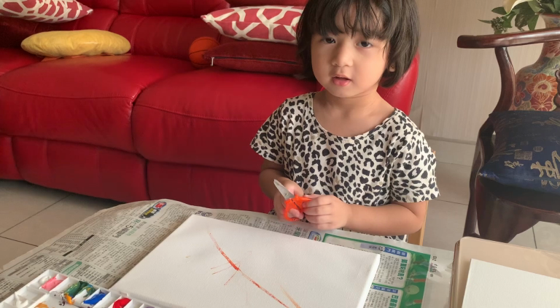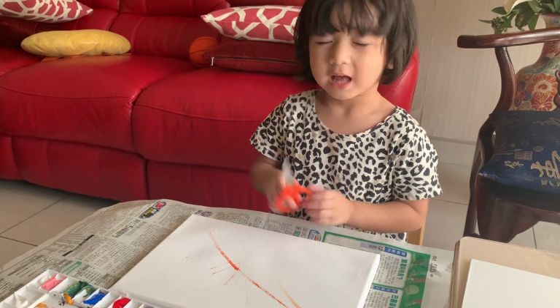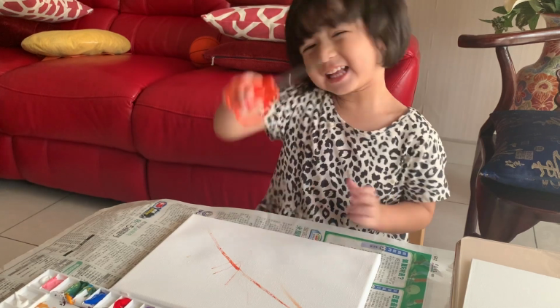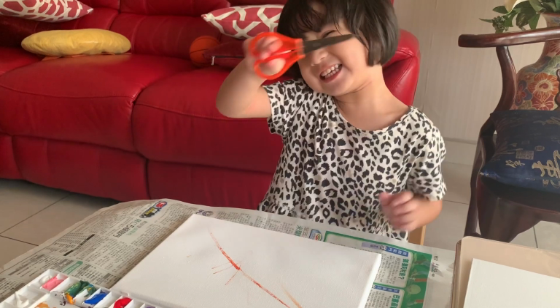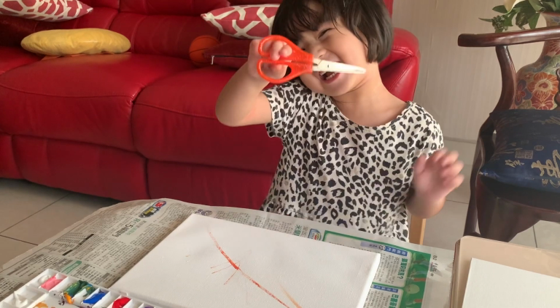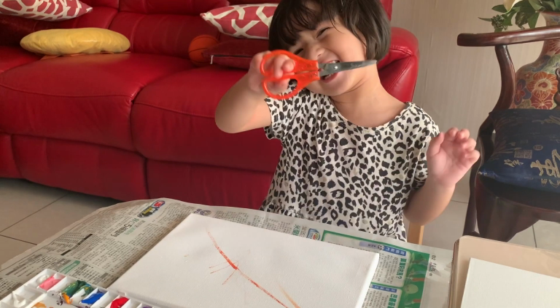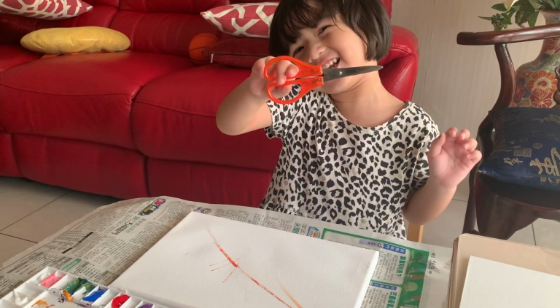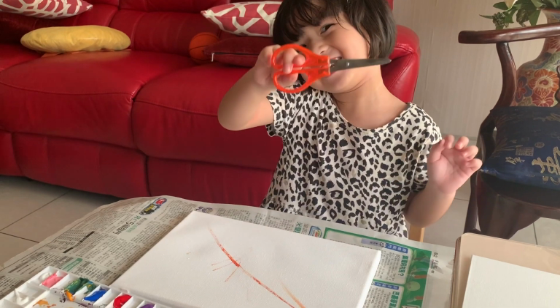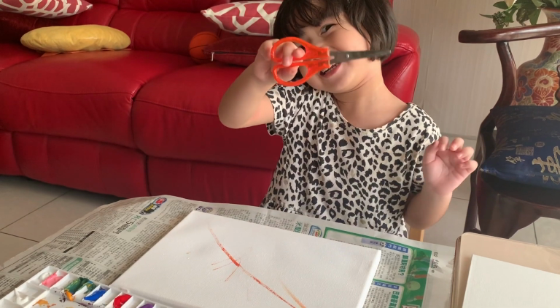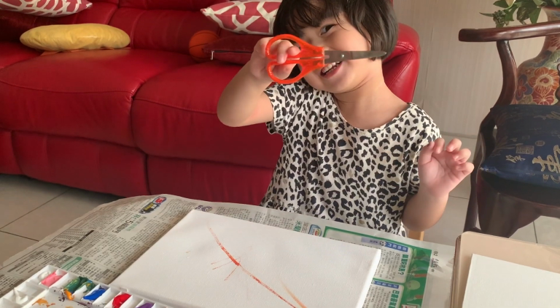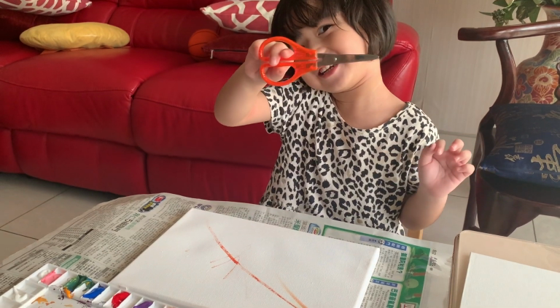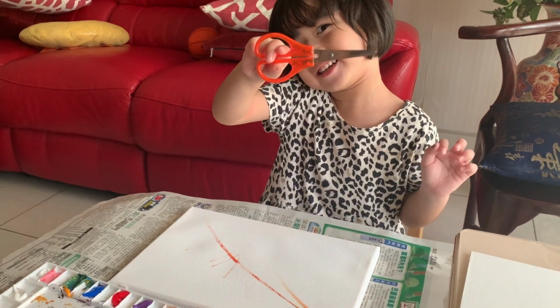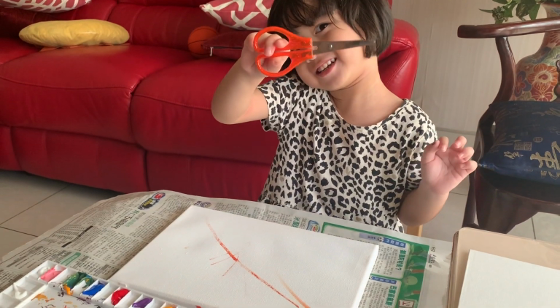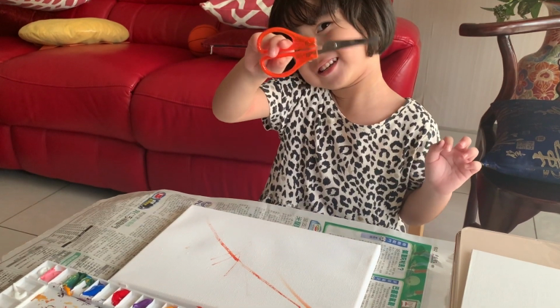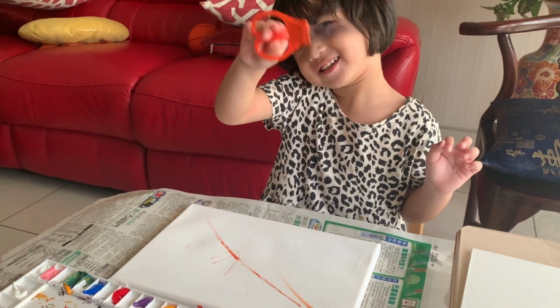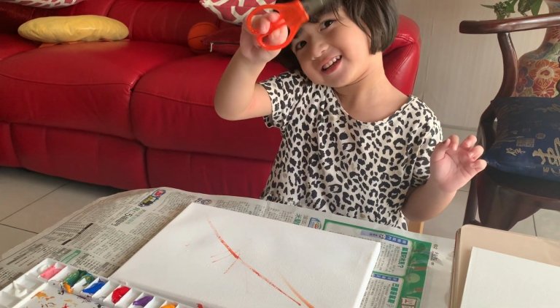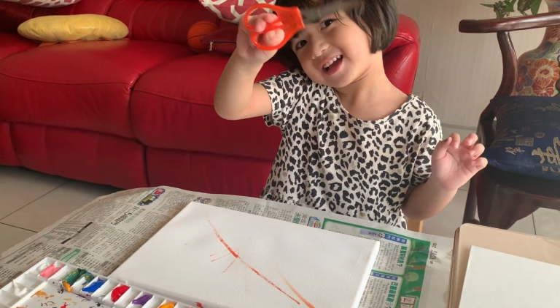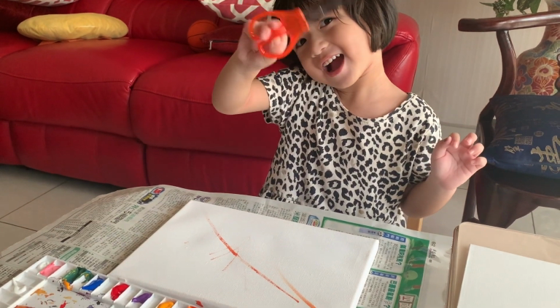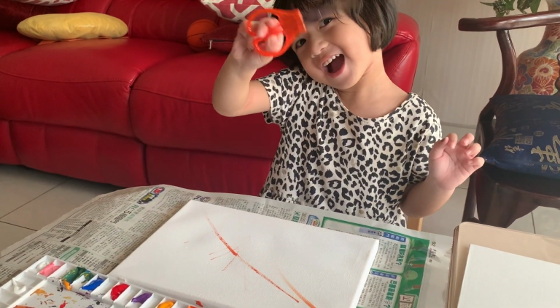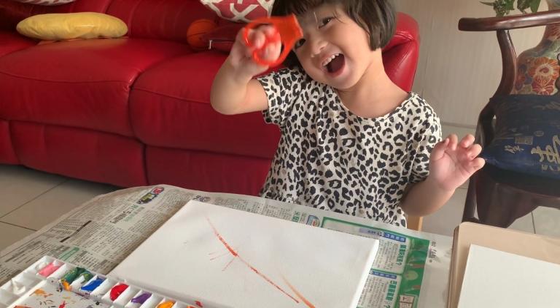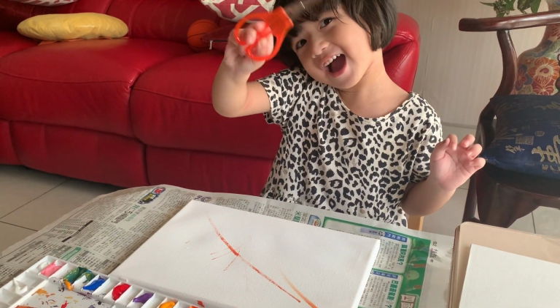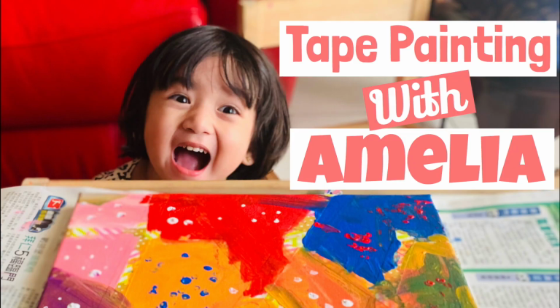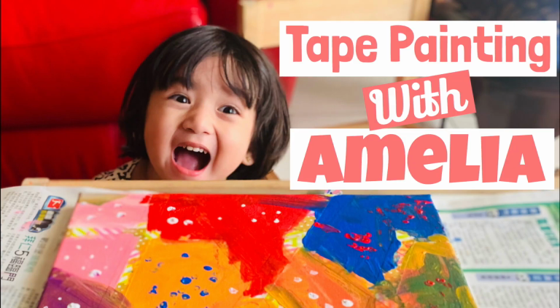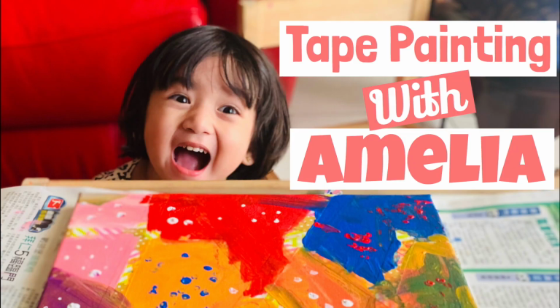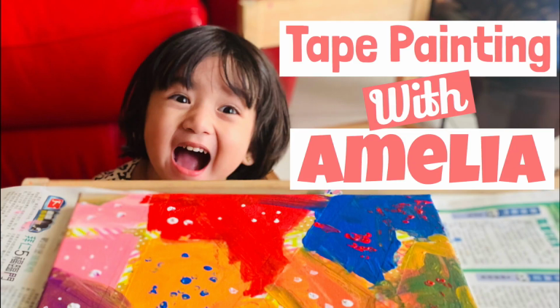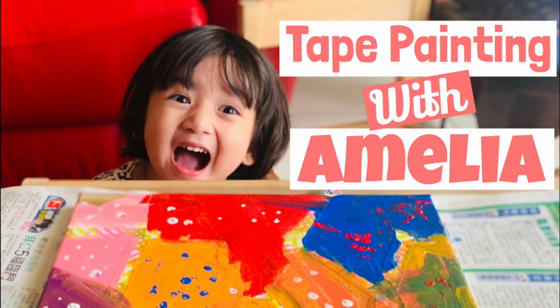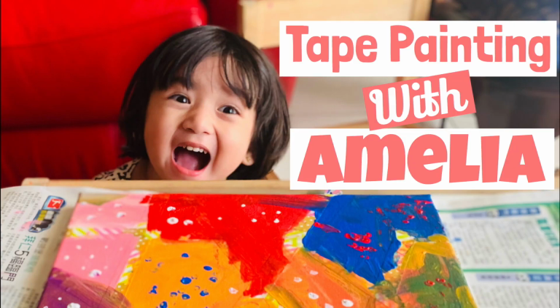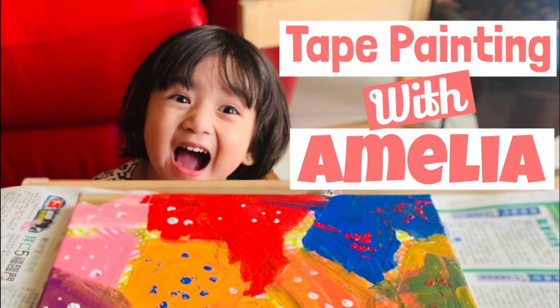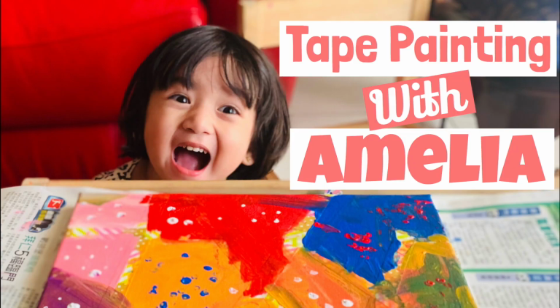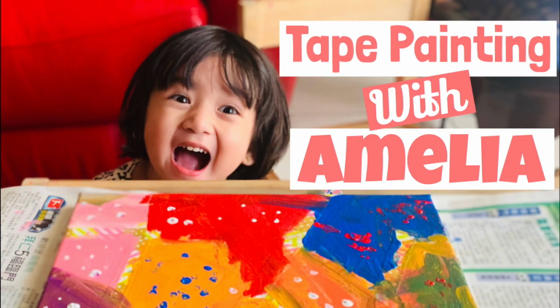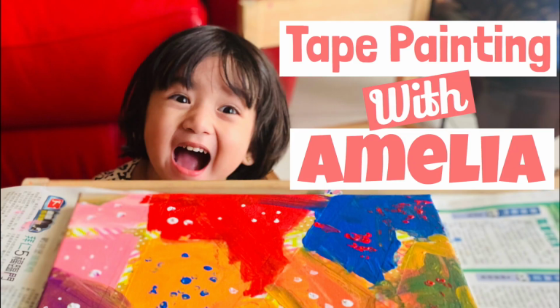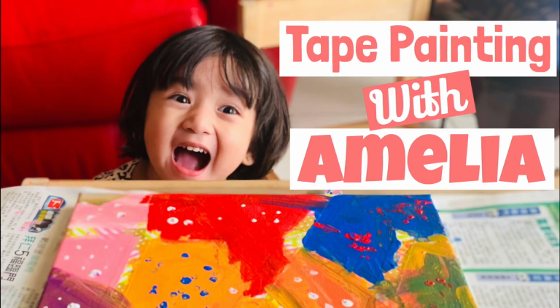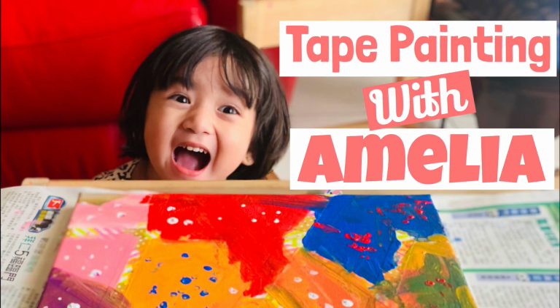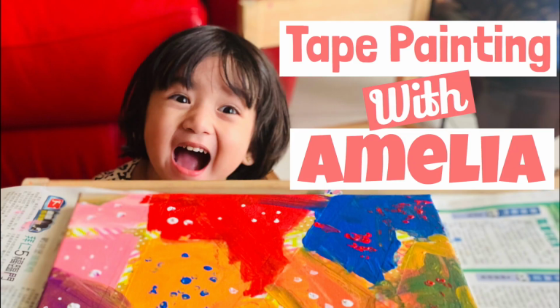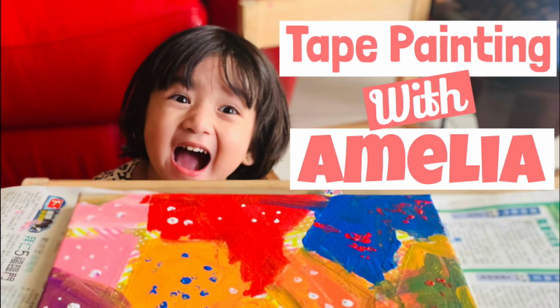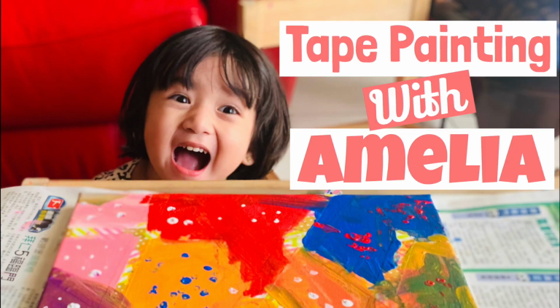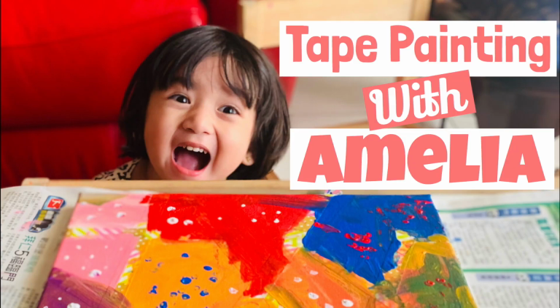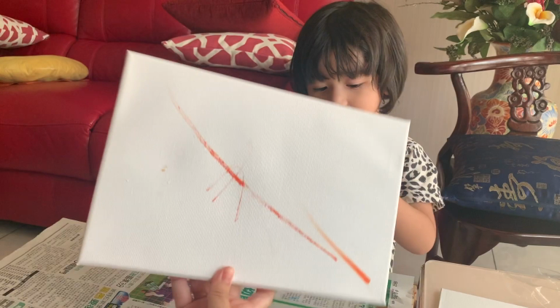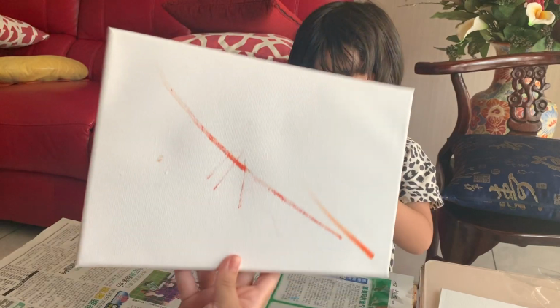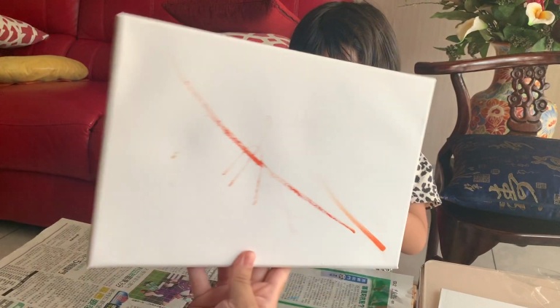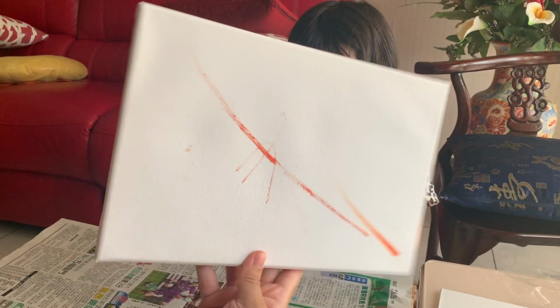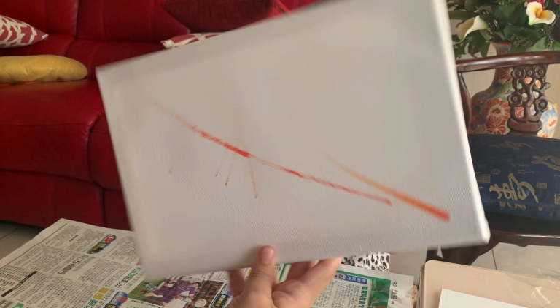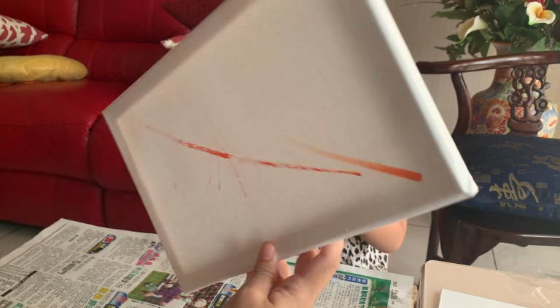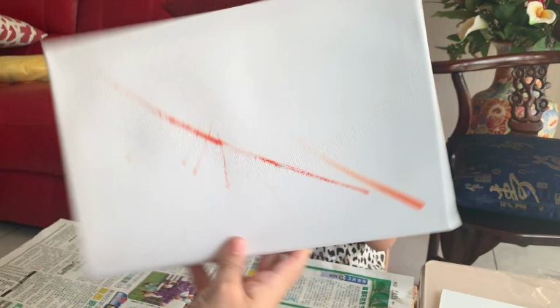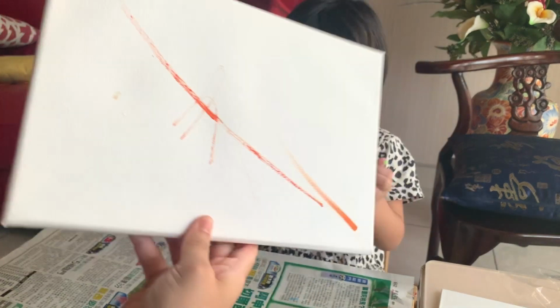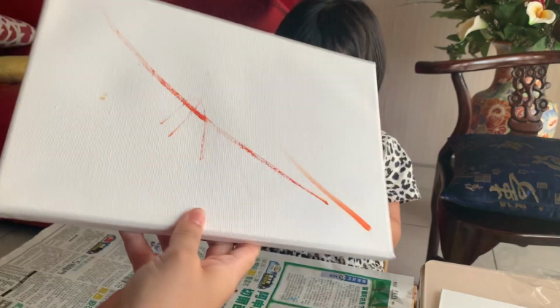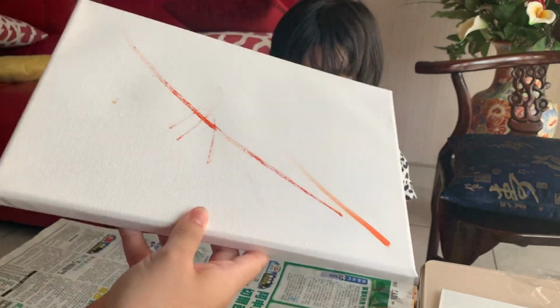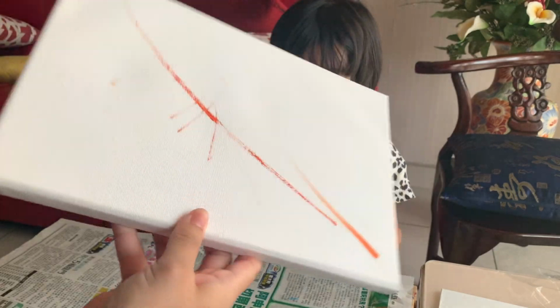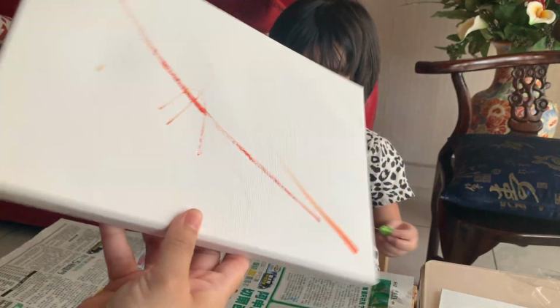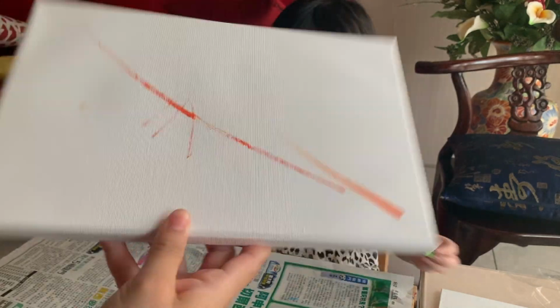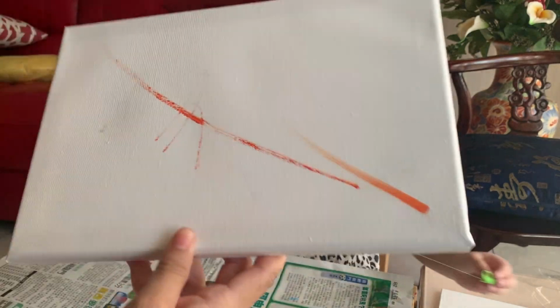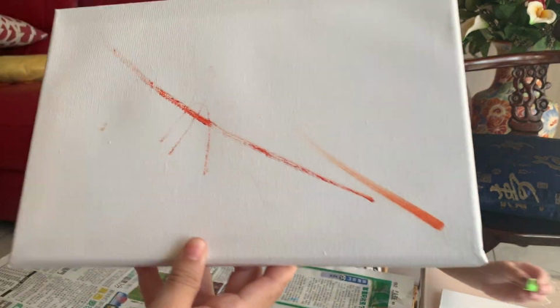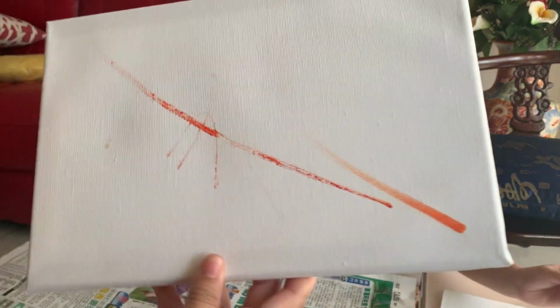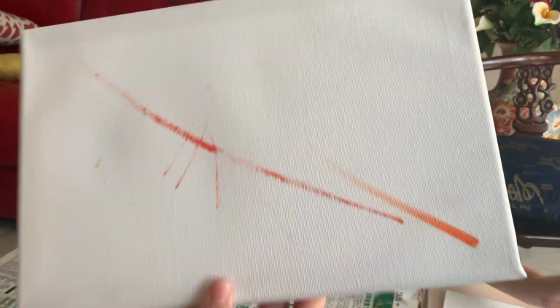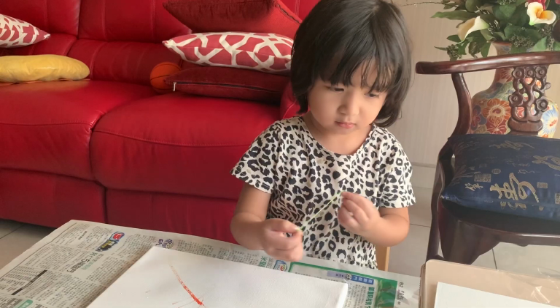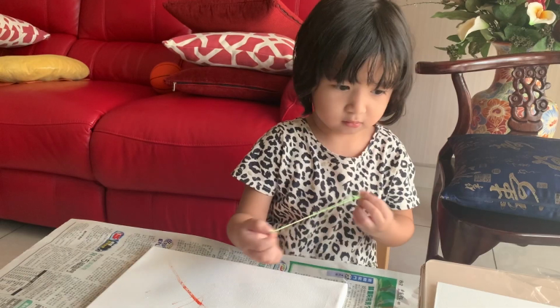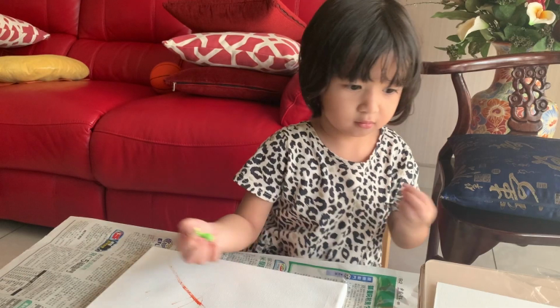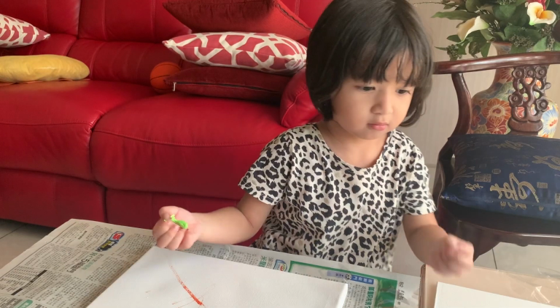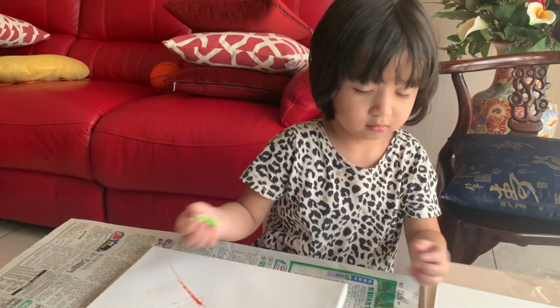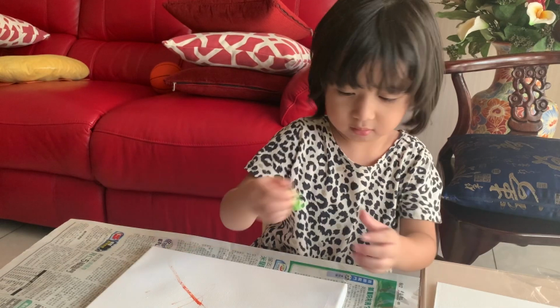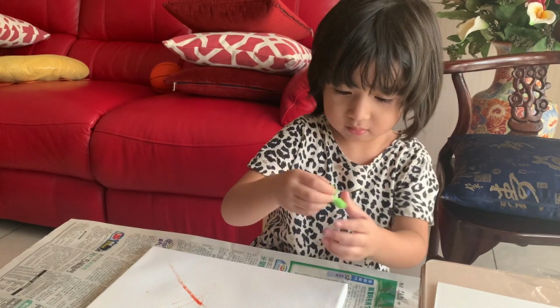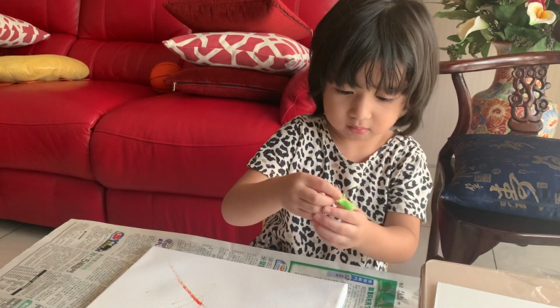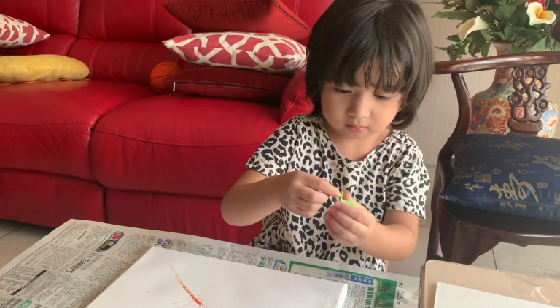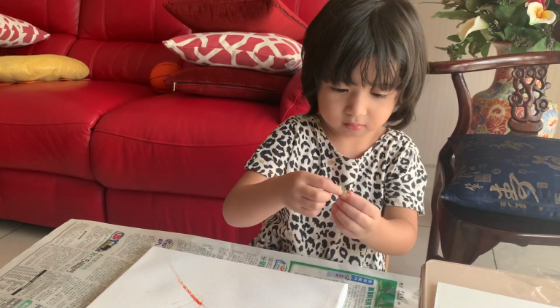My turn! Say hi! Hi! We're using this canvas. Okay, this is what we're going to do.